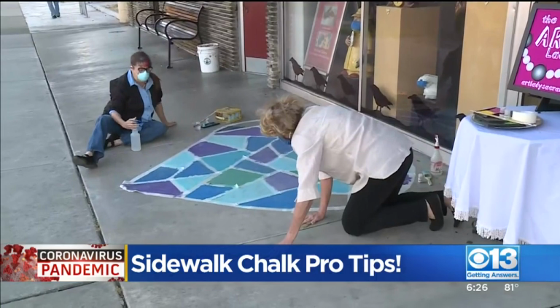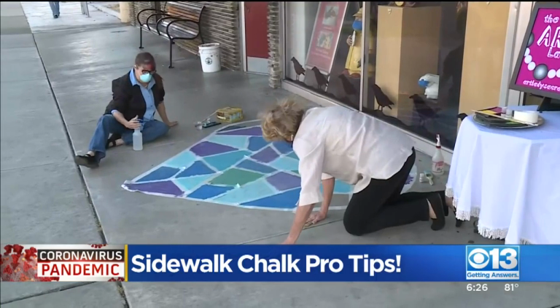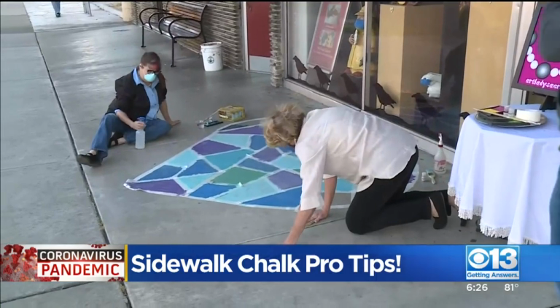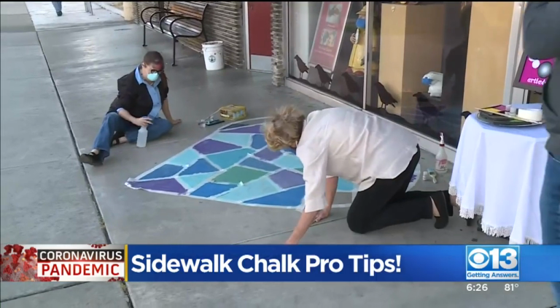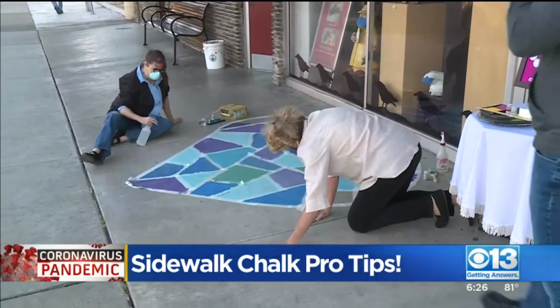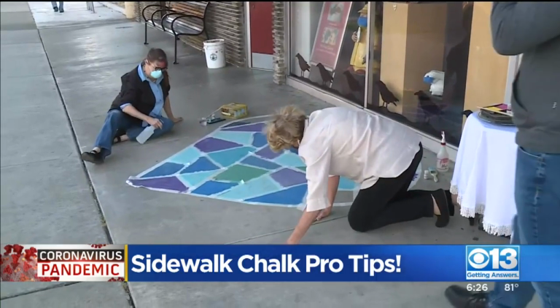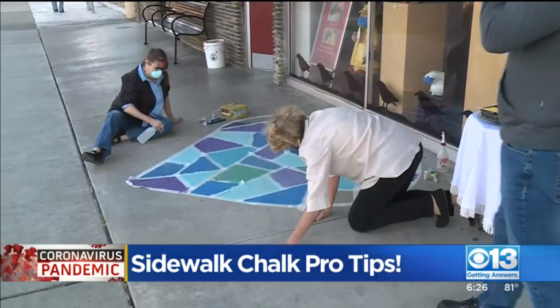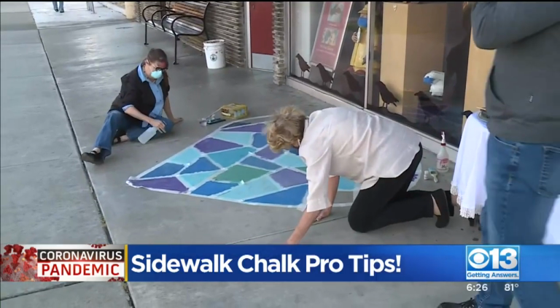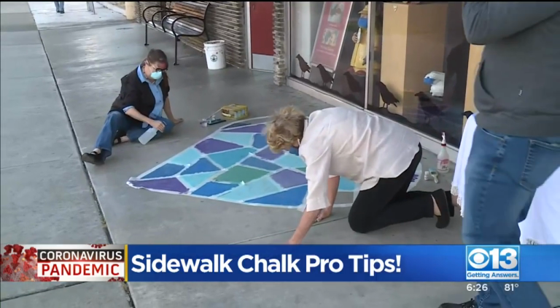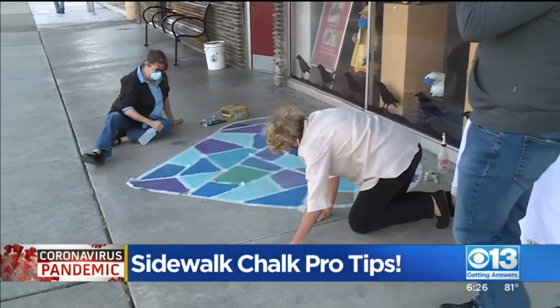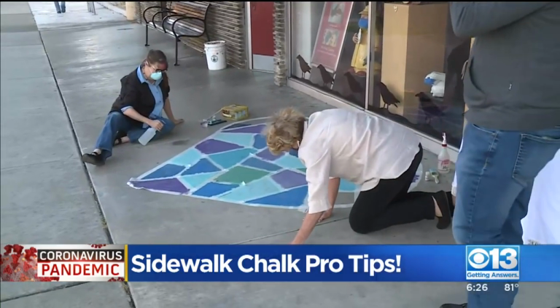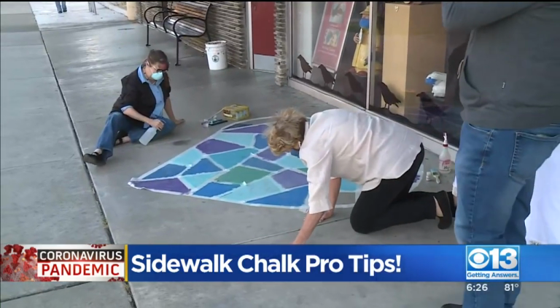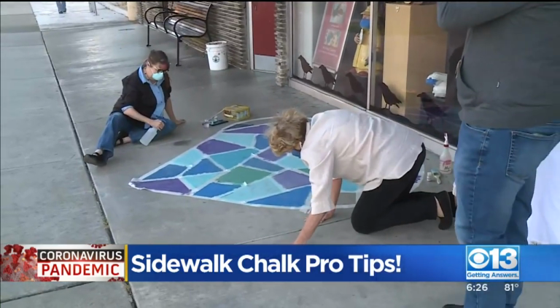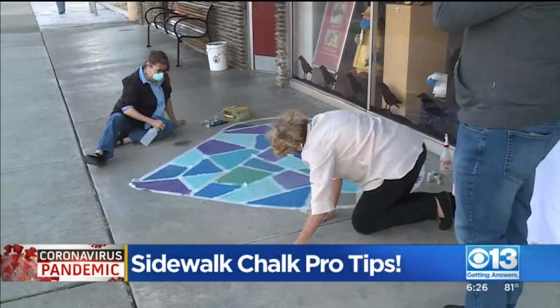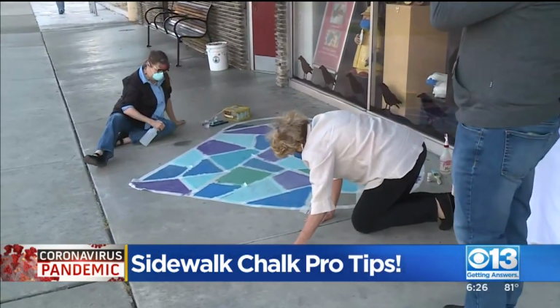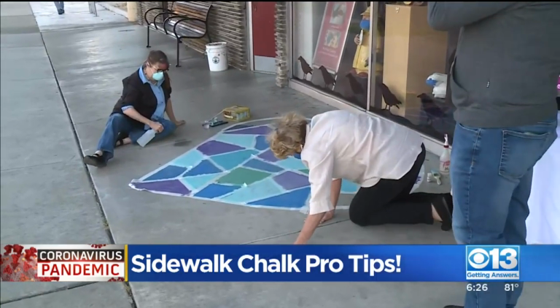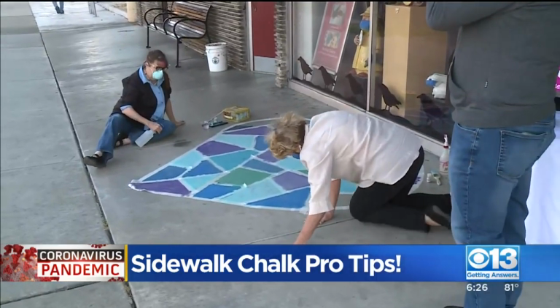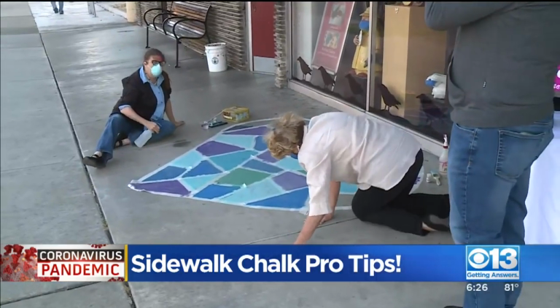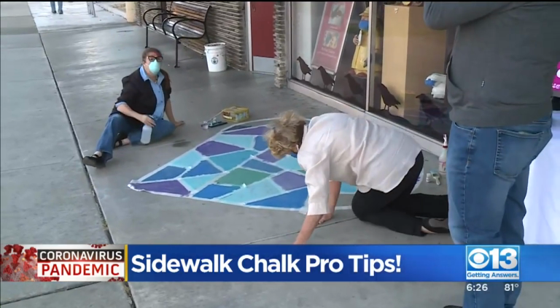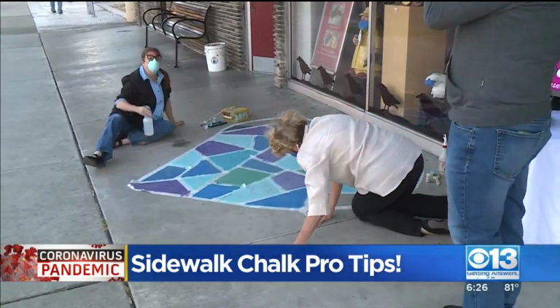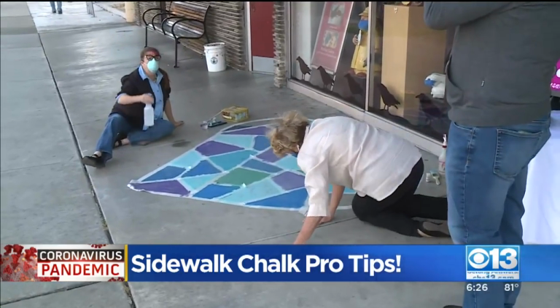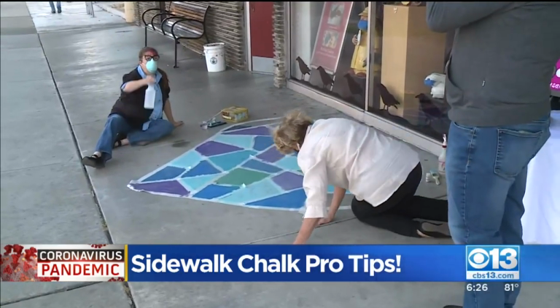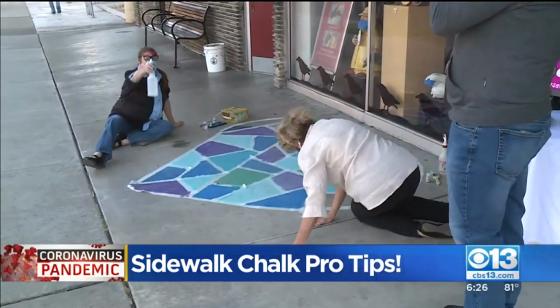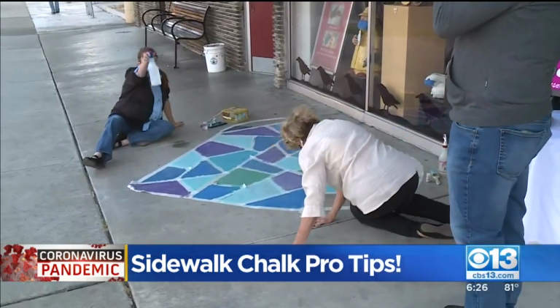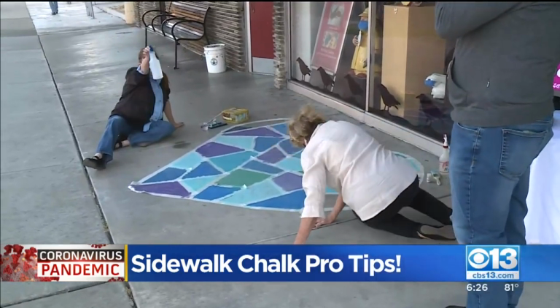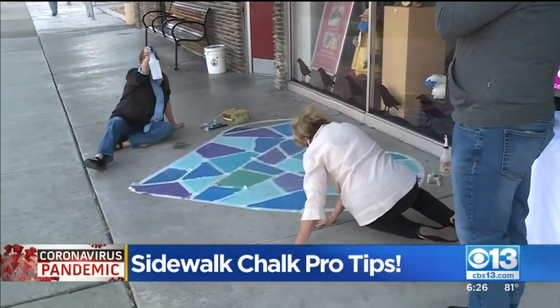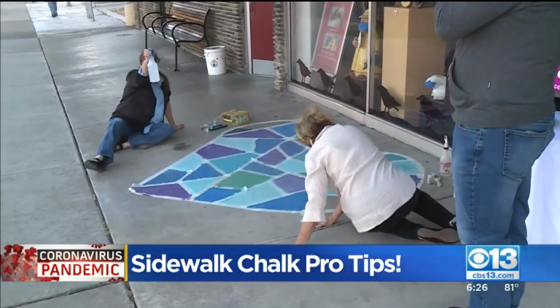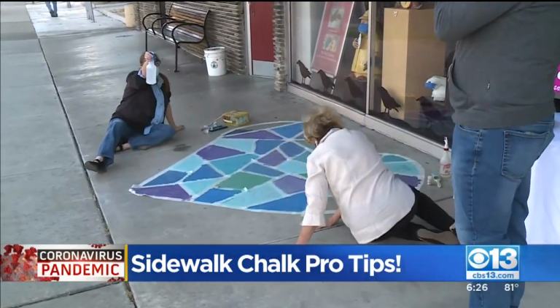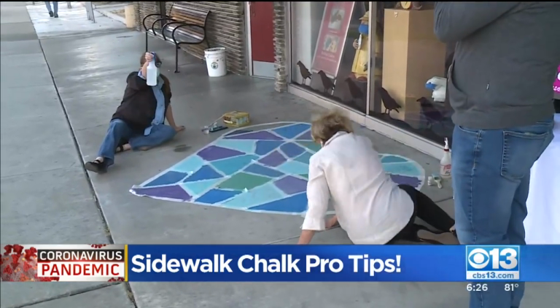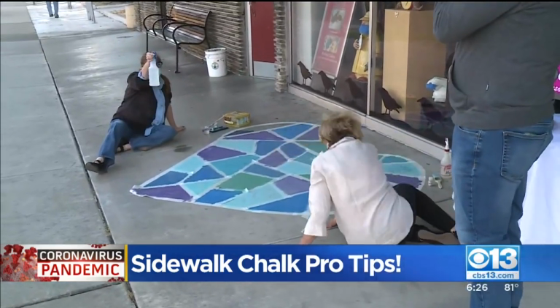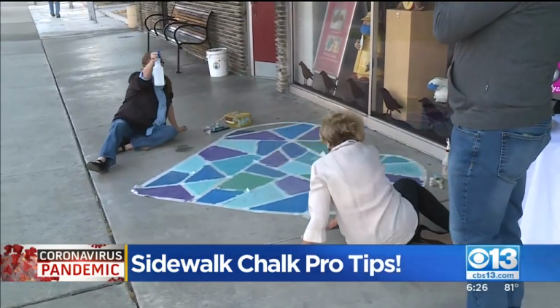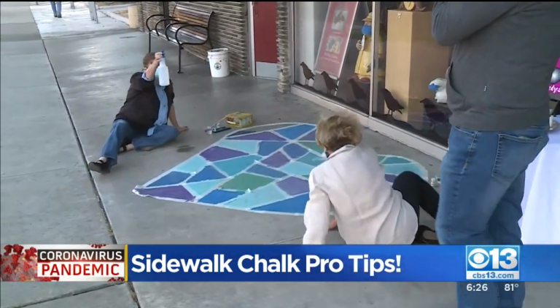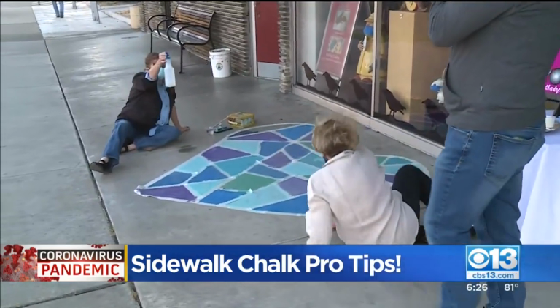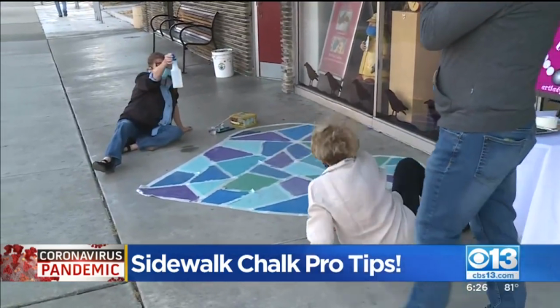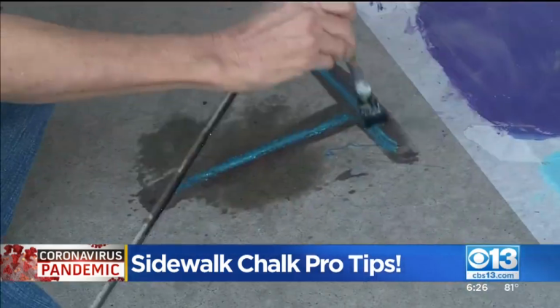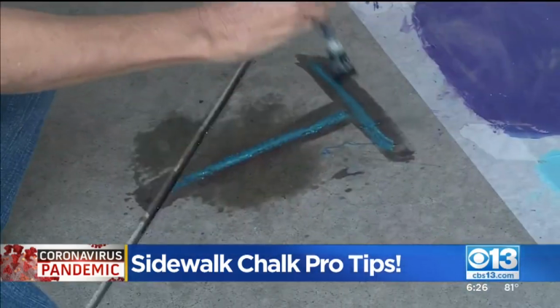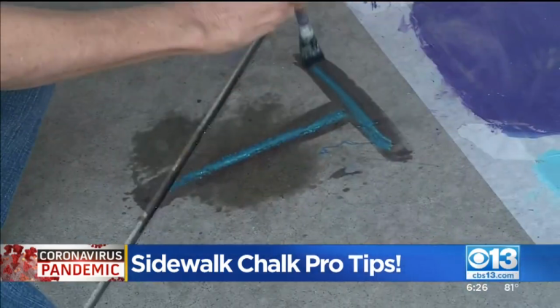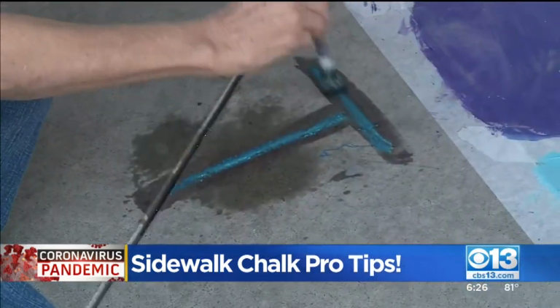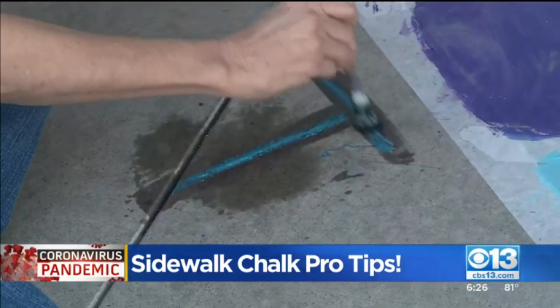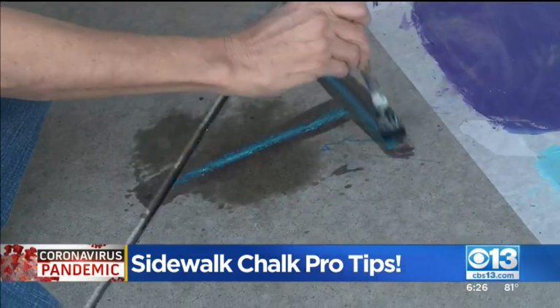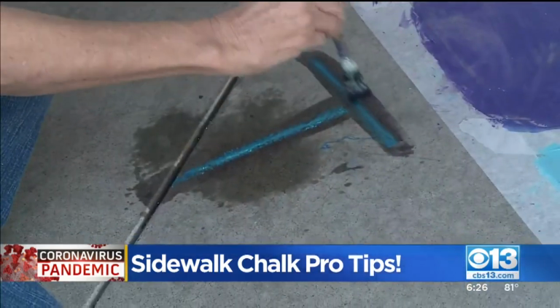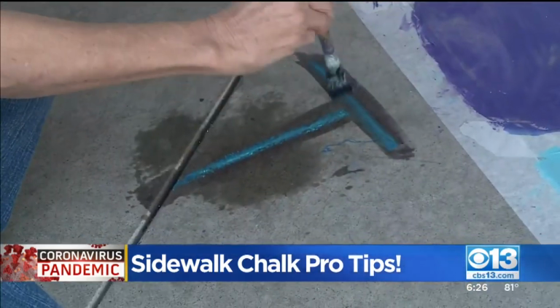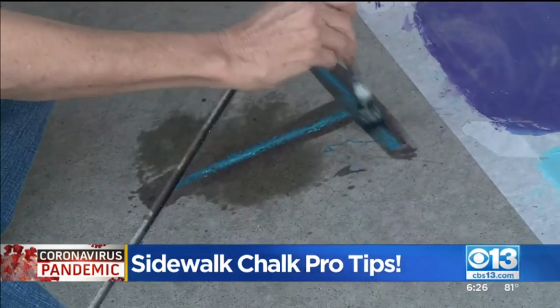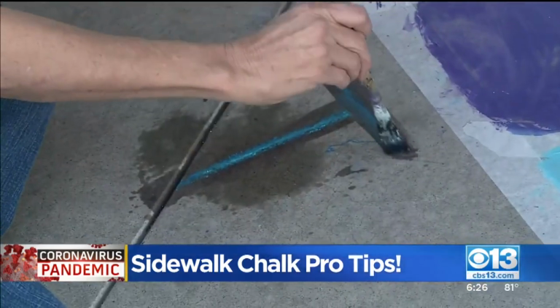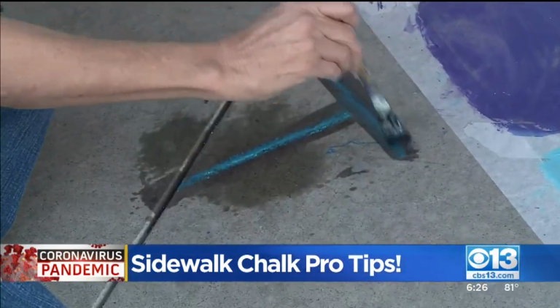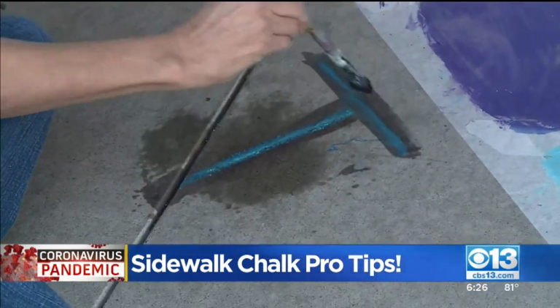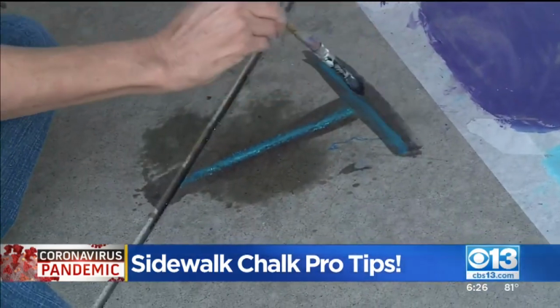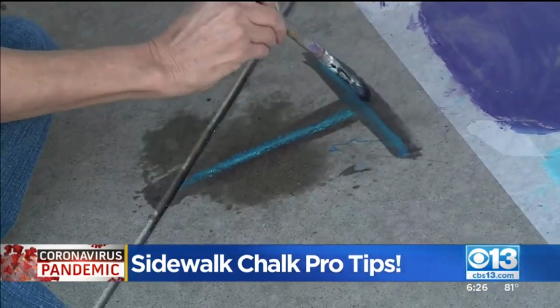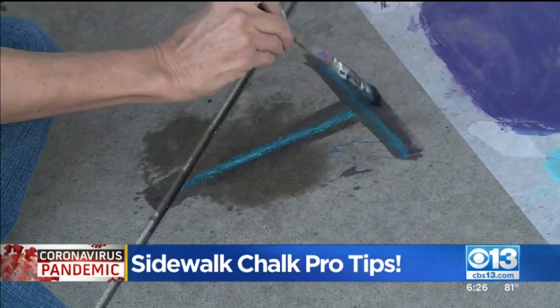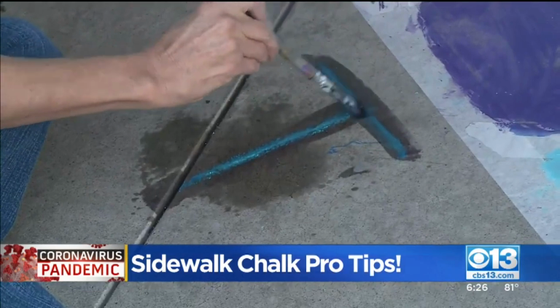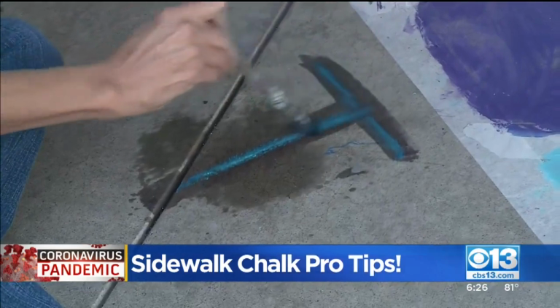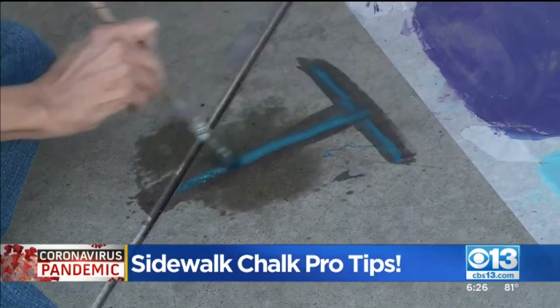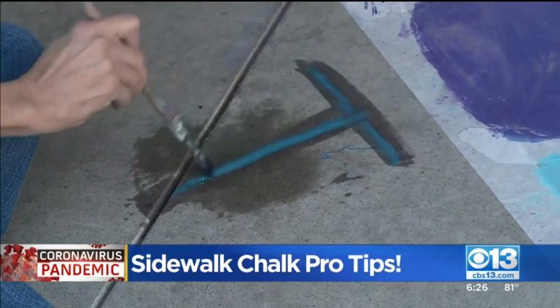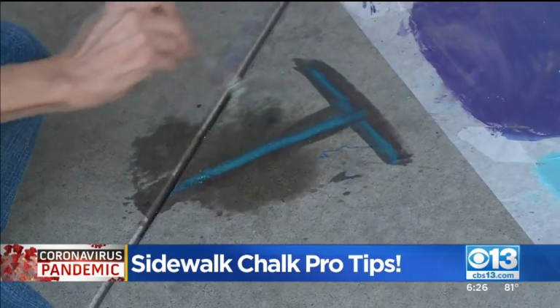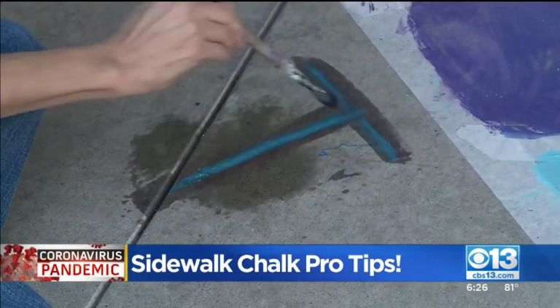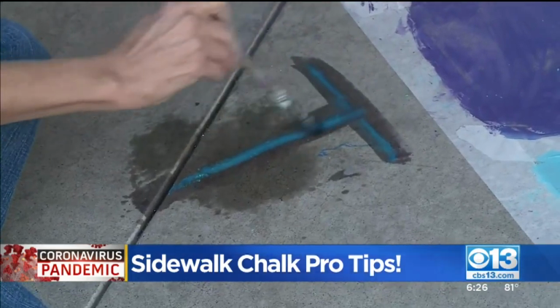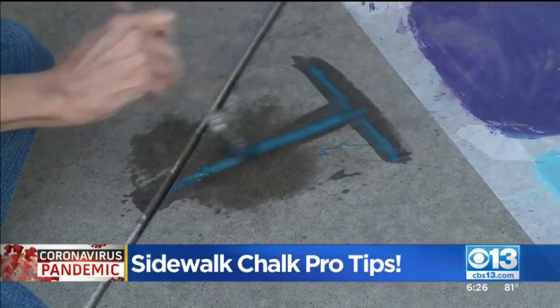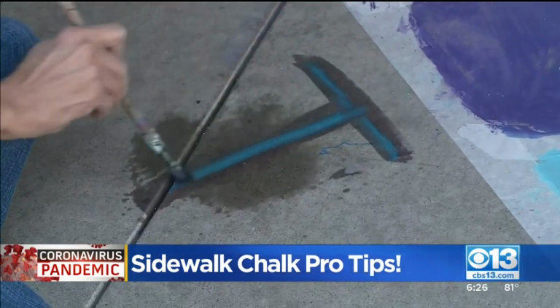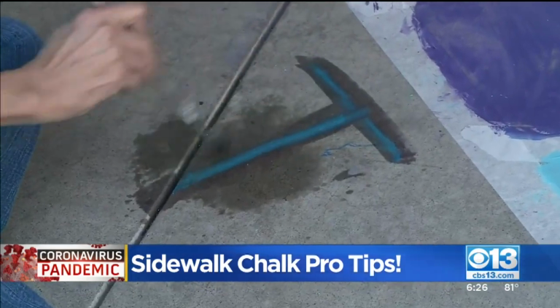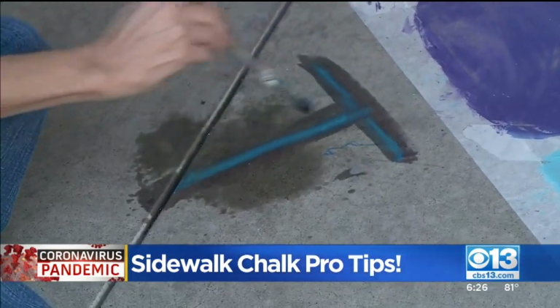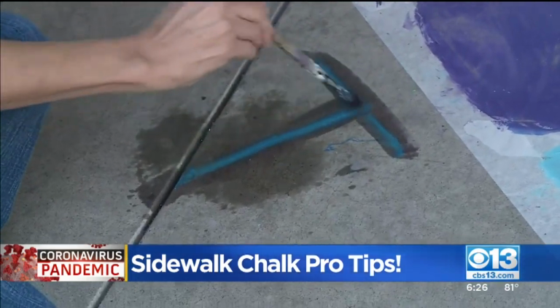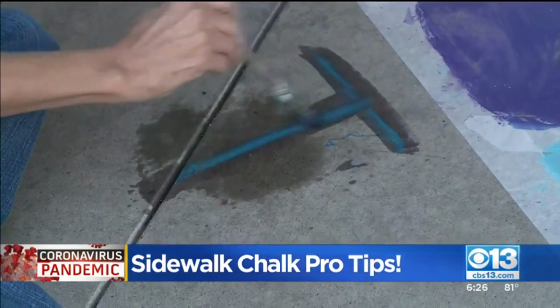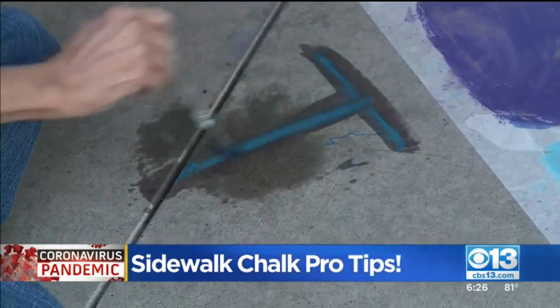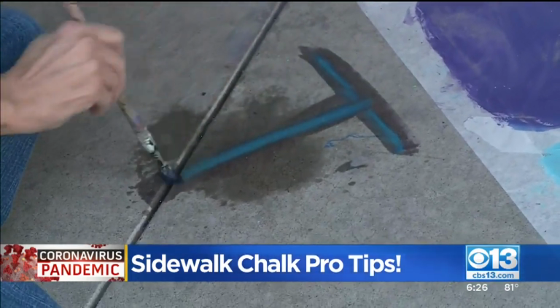Yeah, who knew, right? News you can use! Heath says if you use these tips, your sidewalk chalk art could even last through a rainstorm.